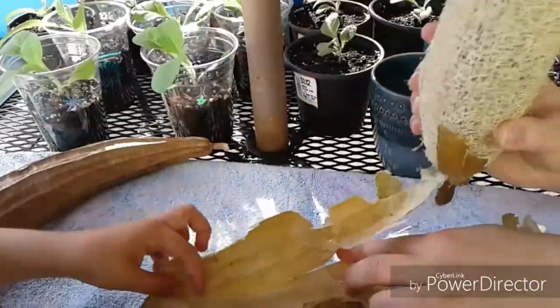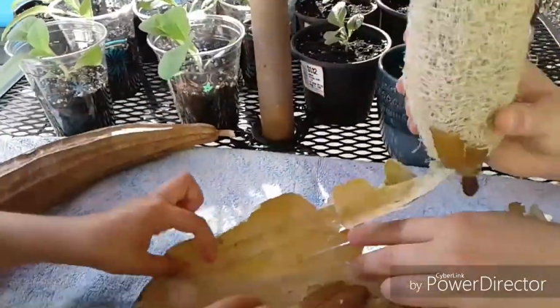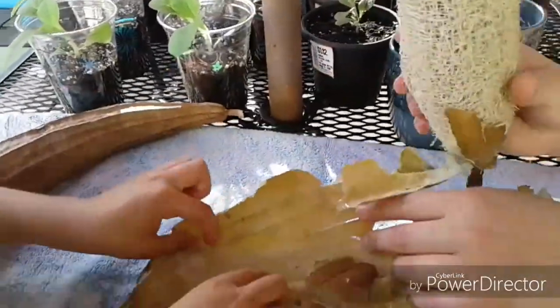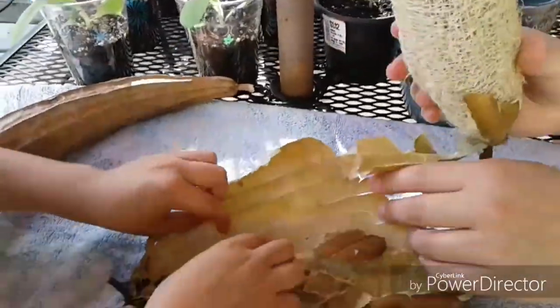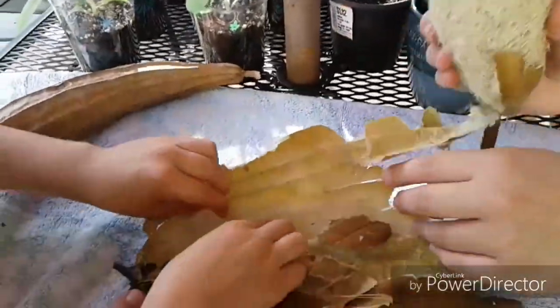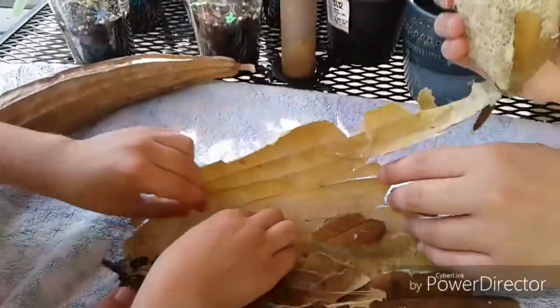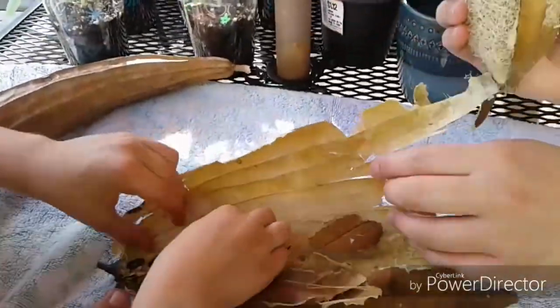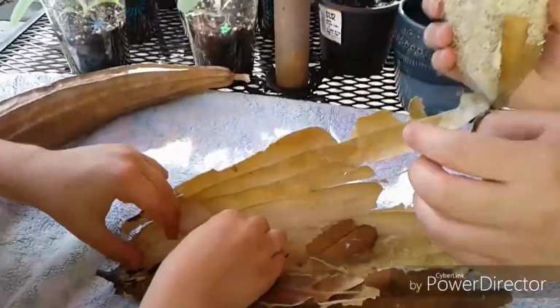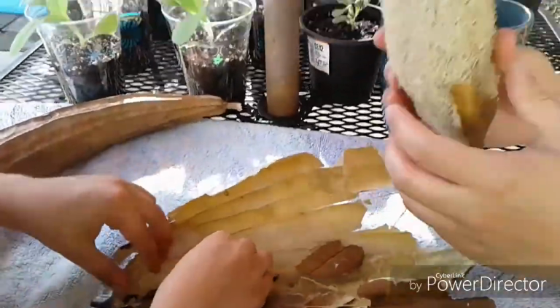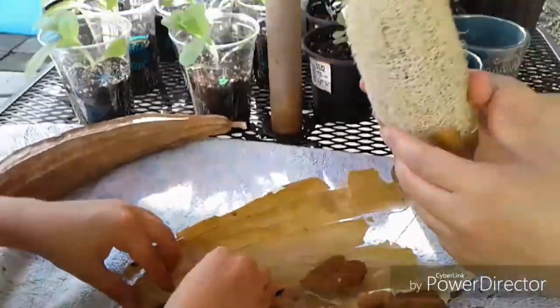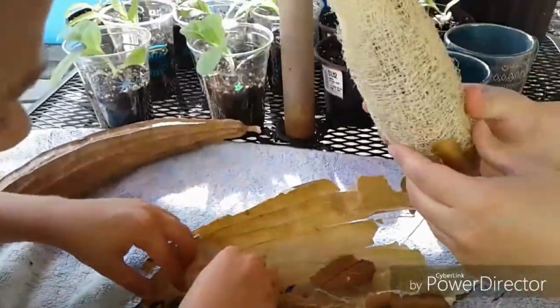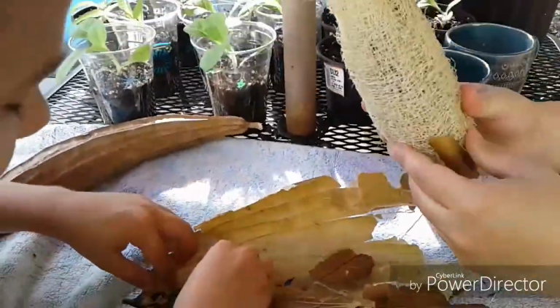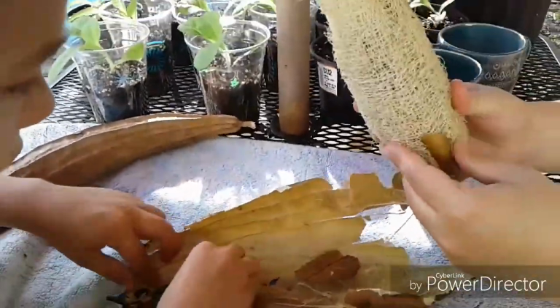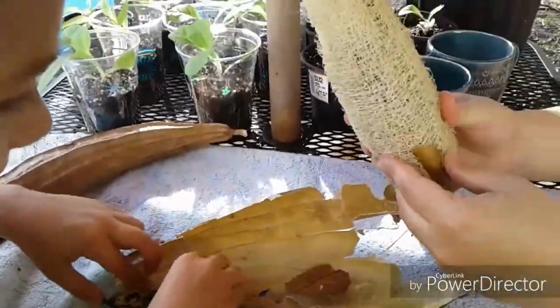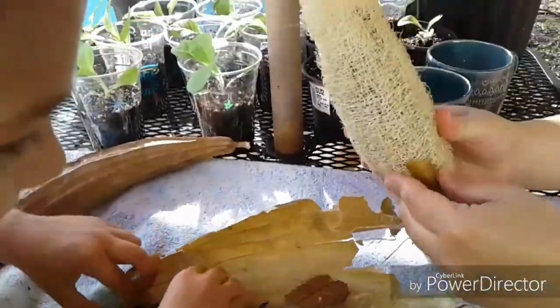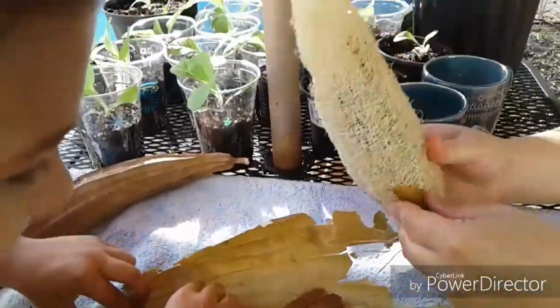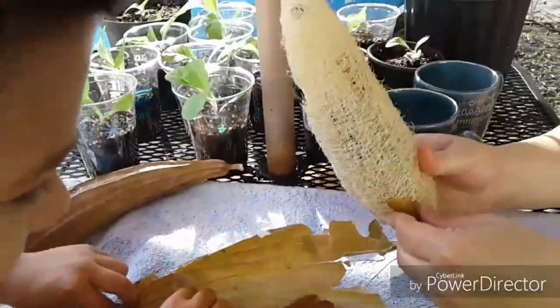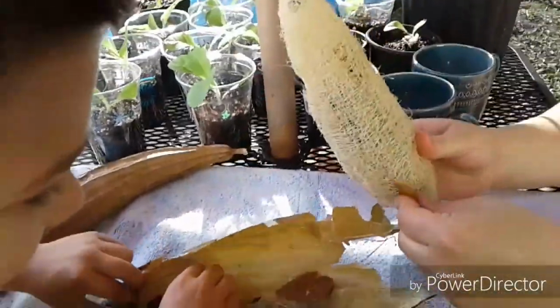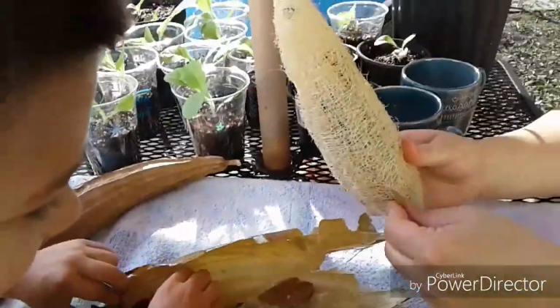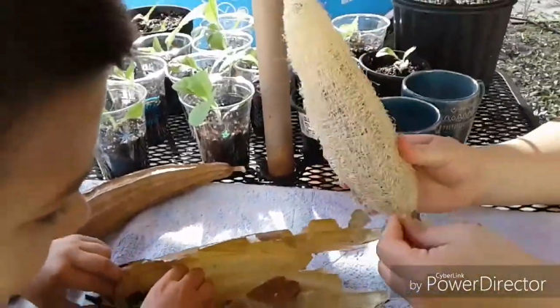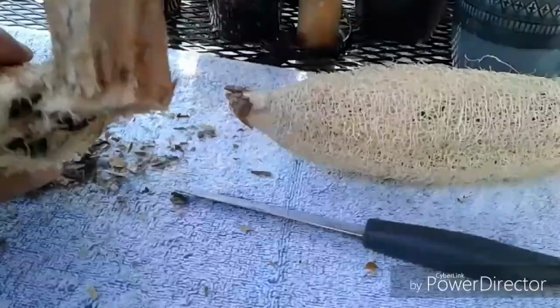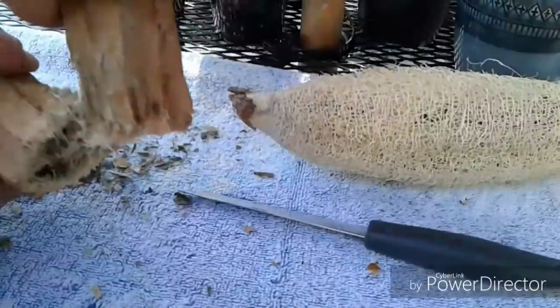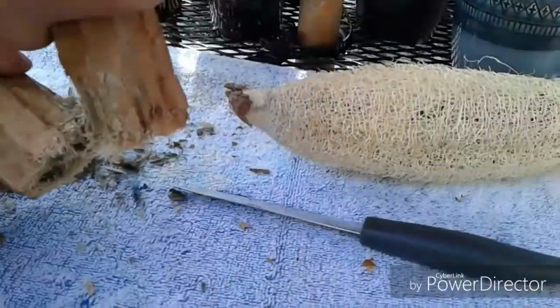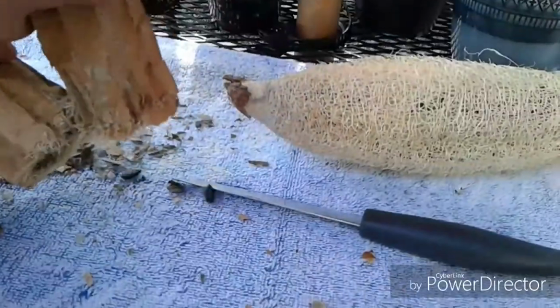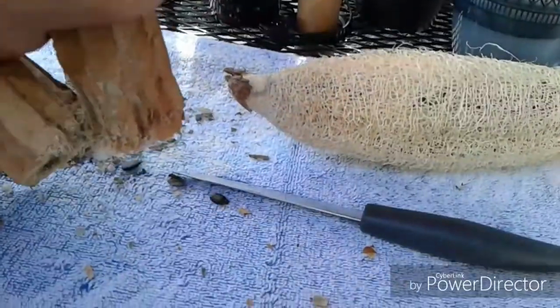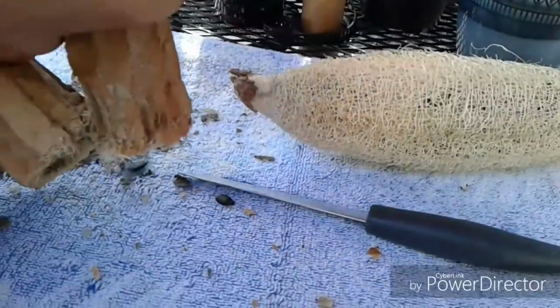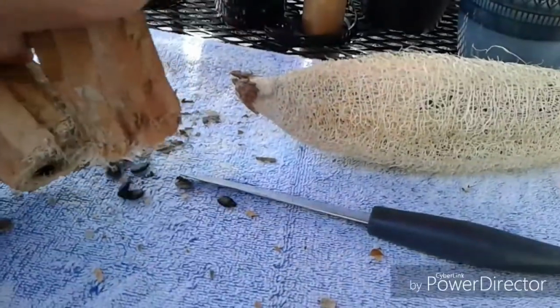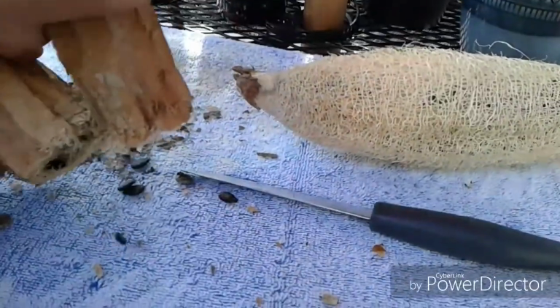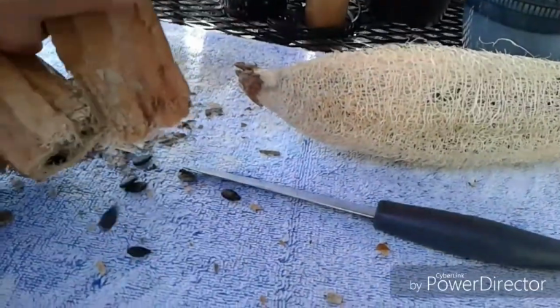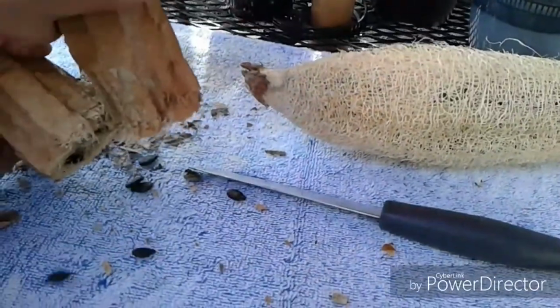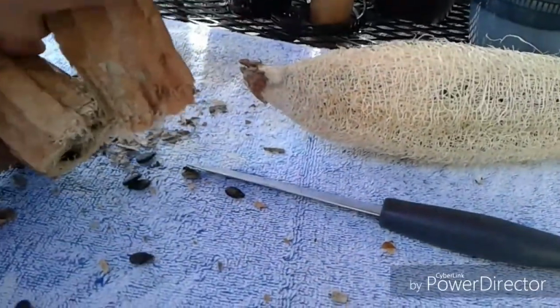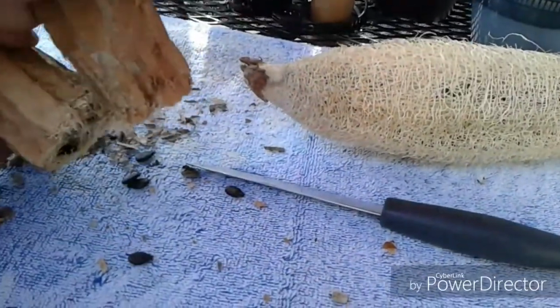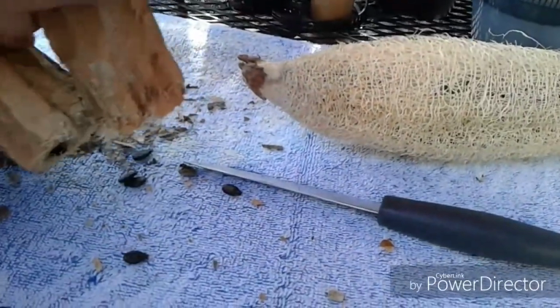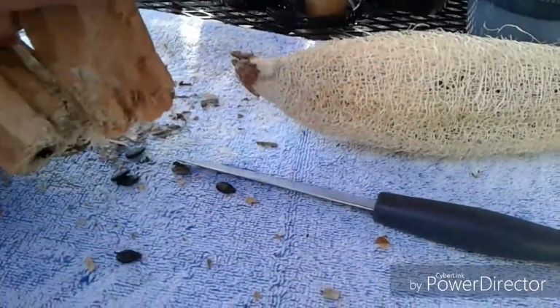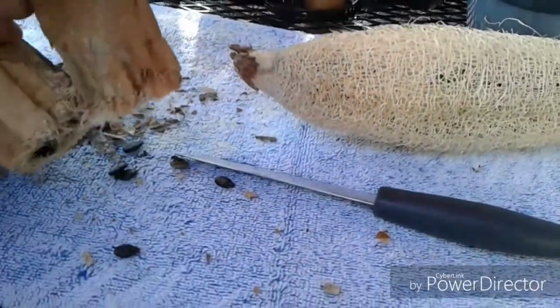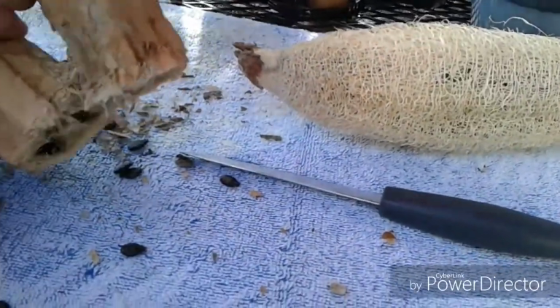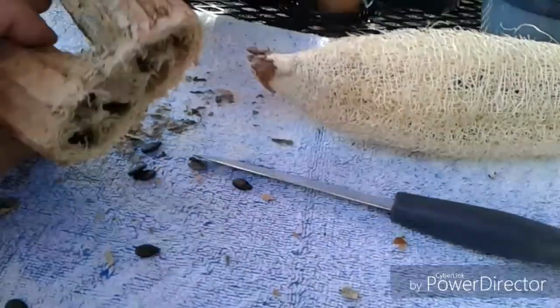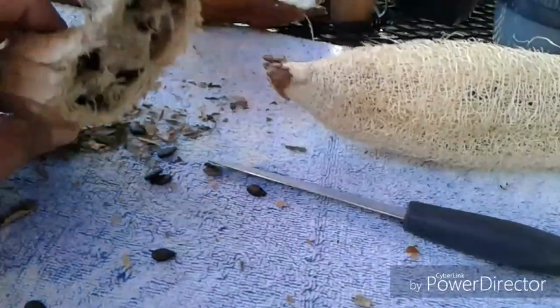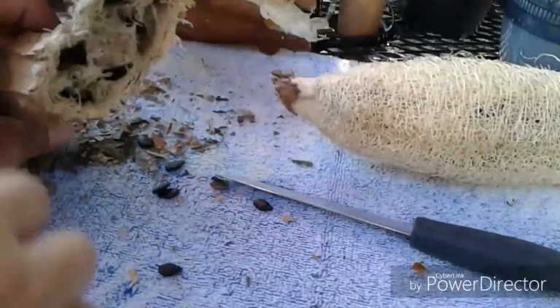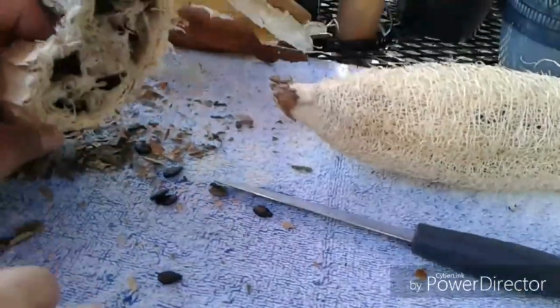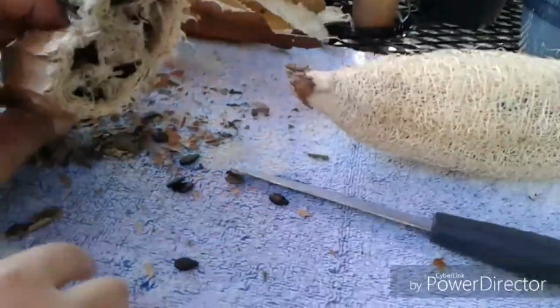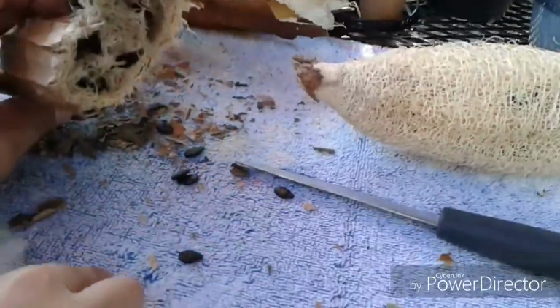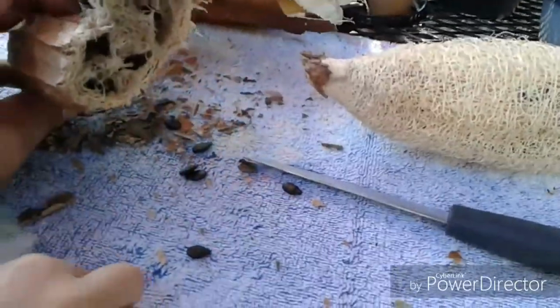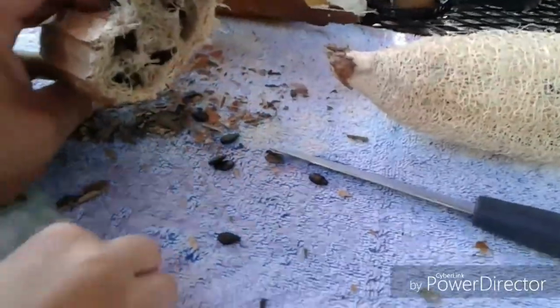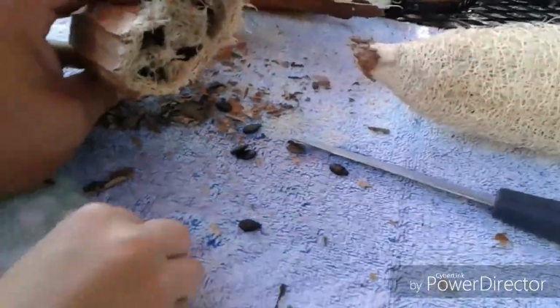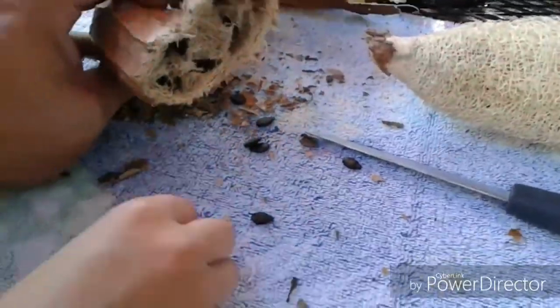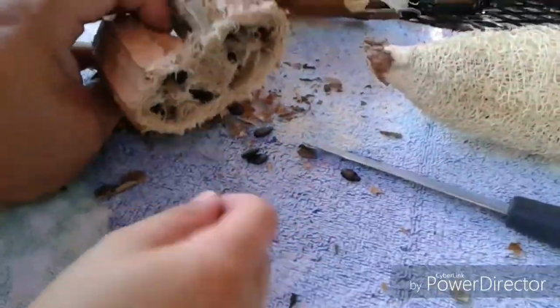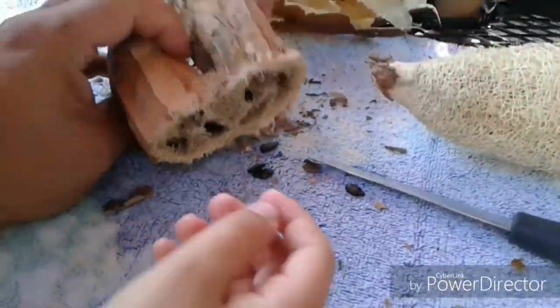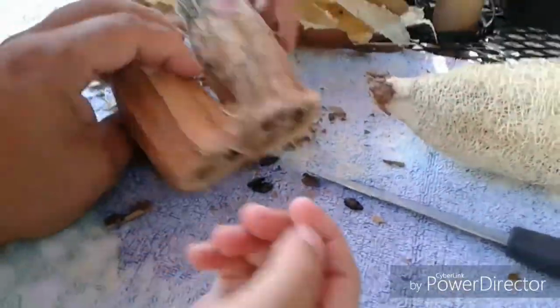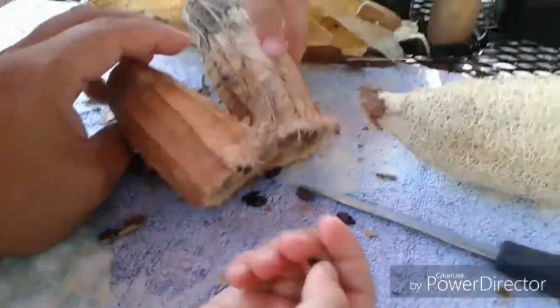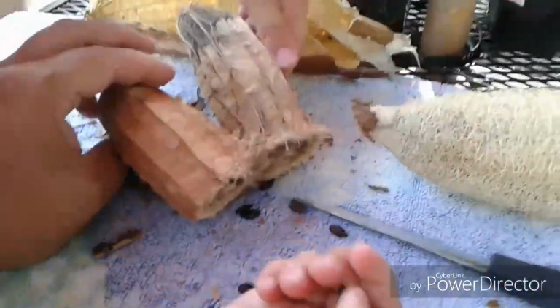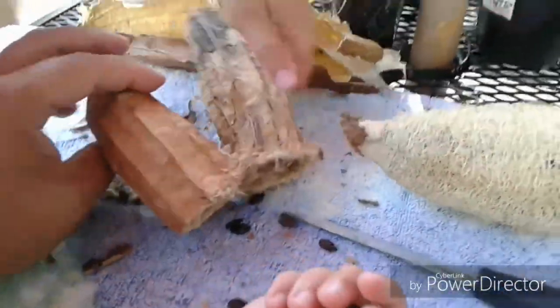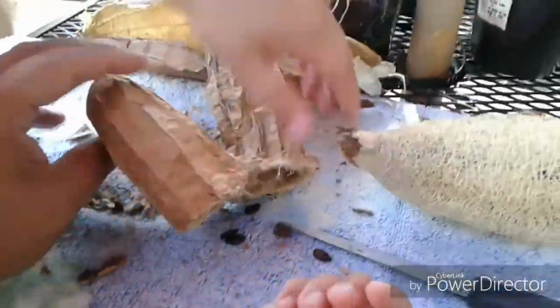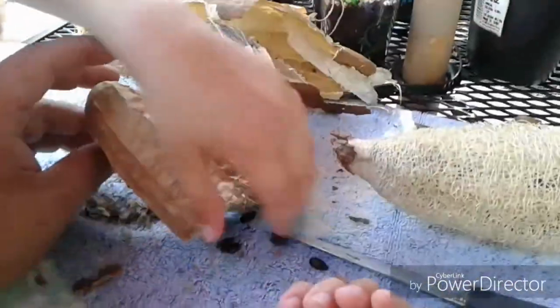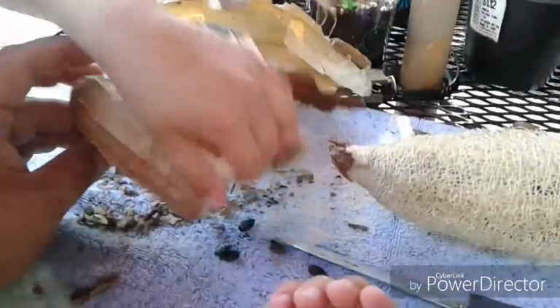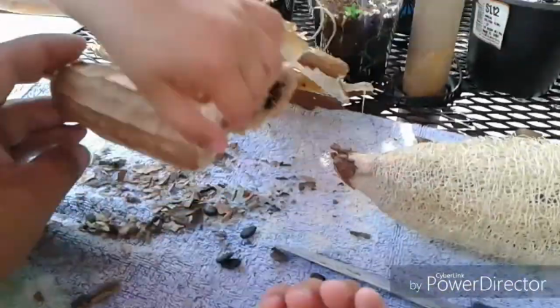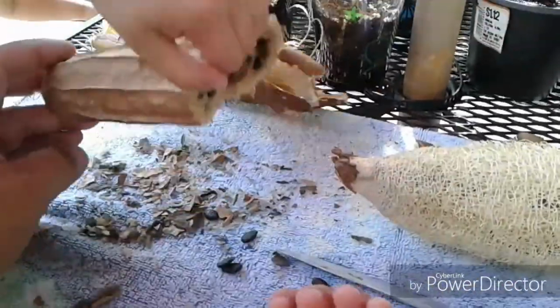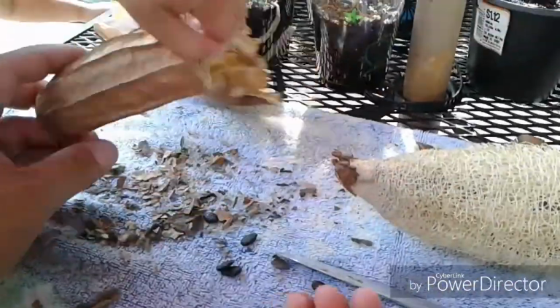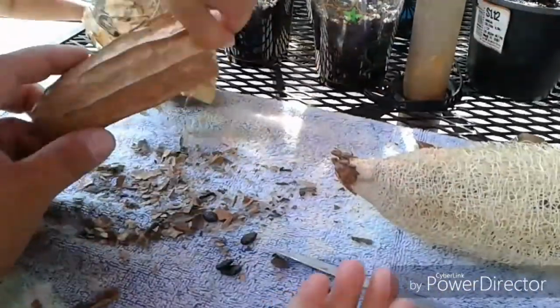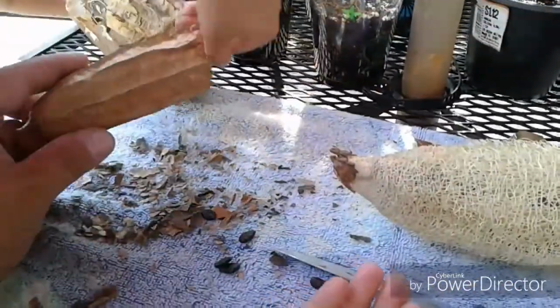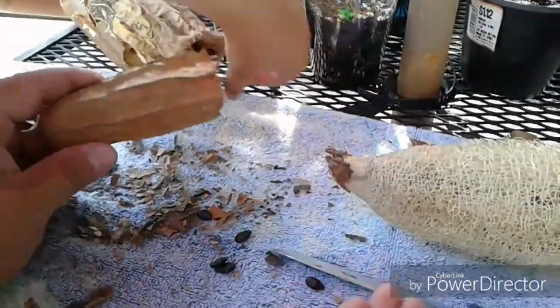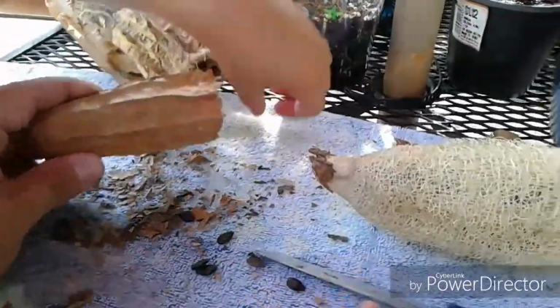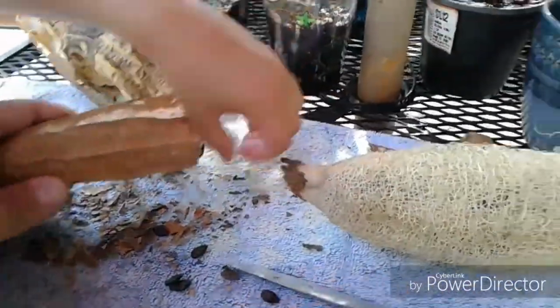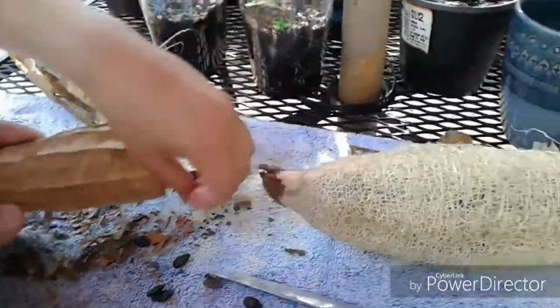That's pretty cool. More seeds. So we just took this one and opened it up.